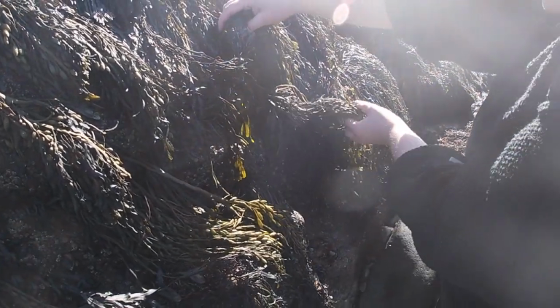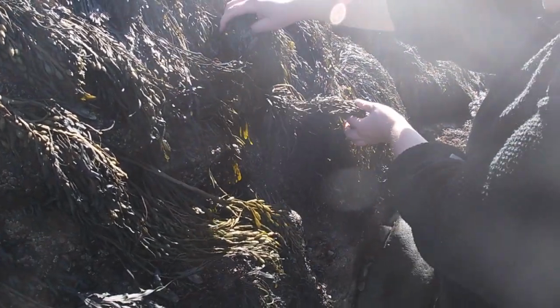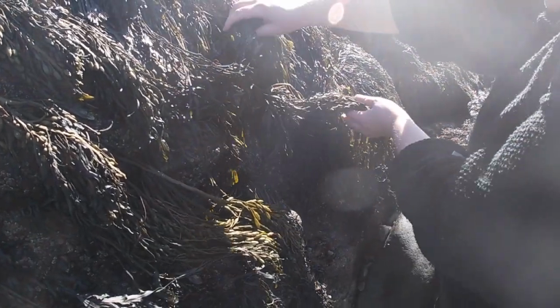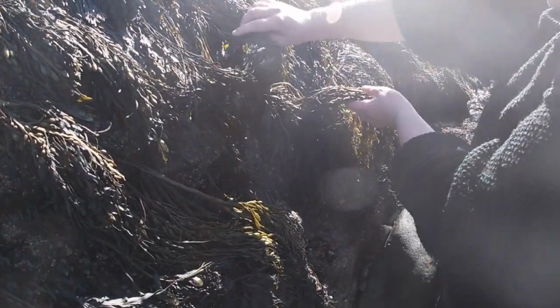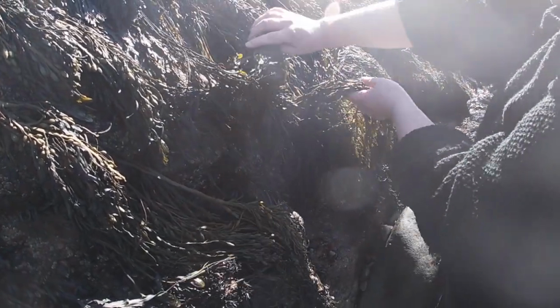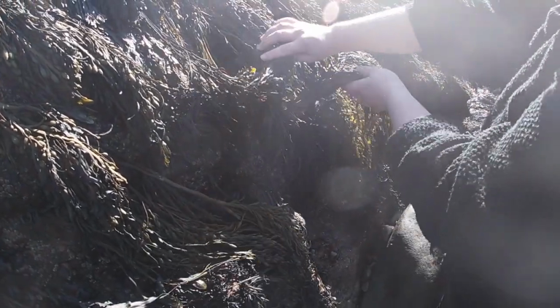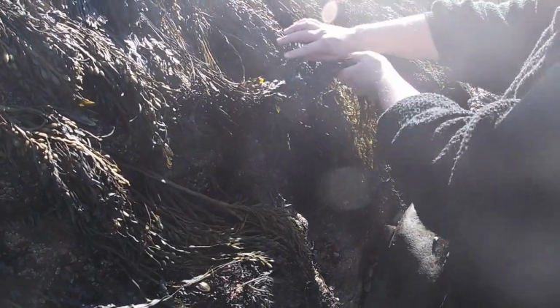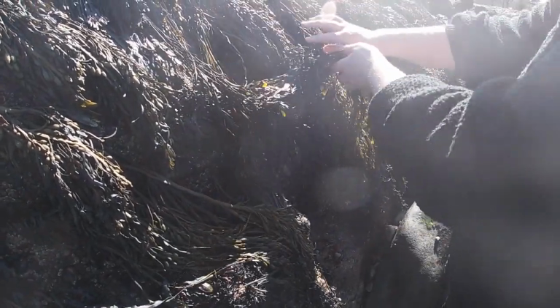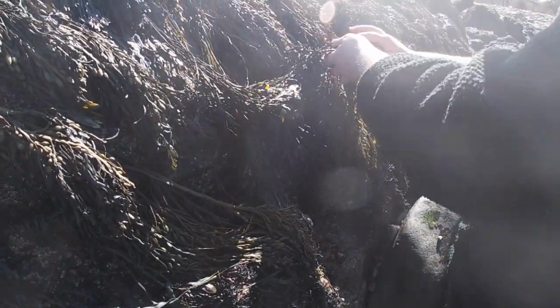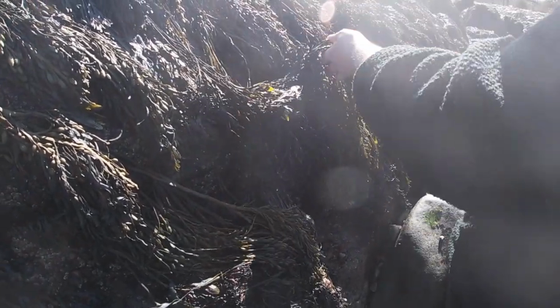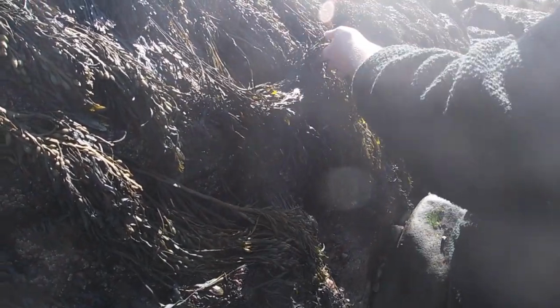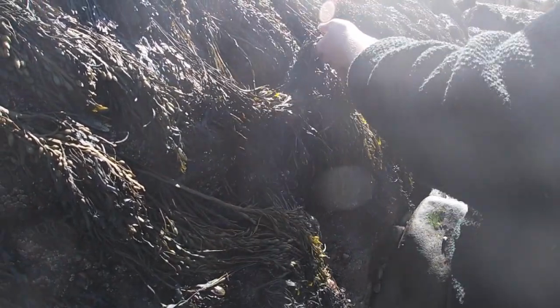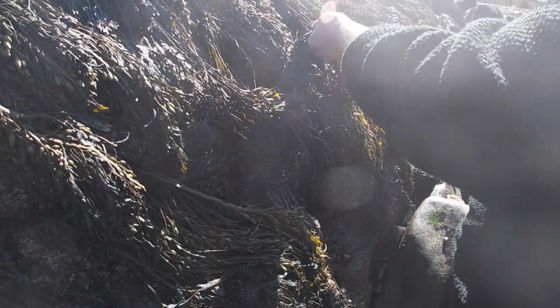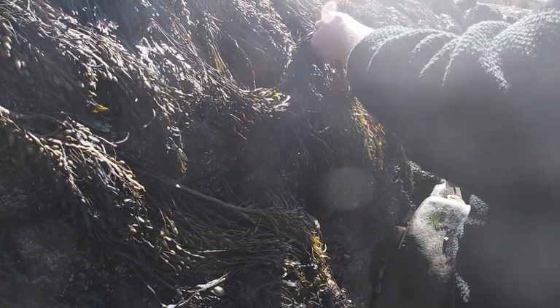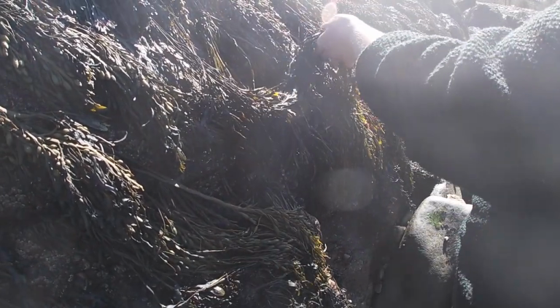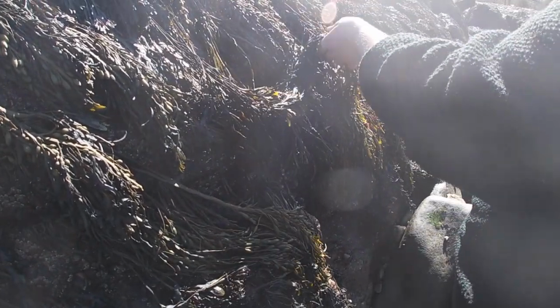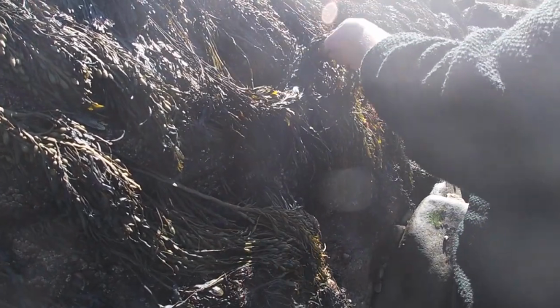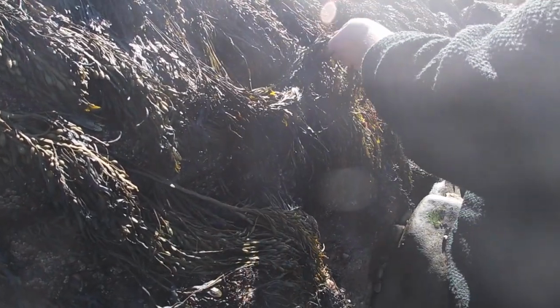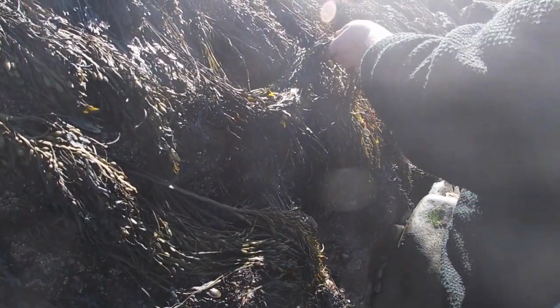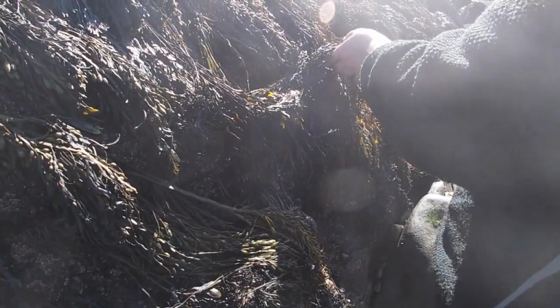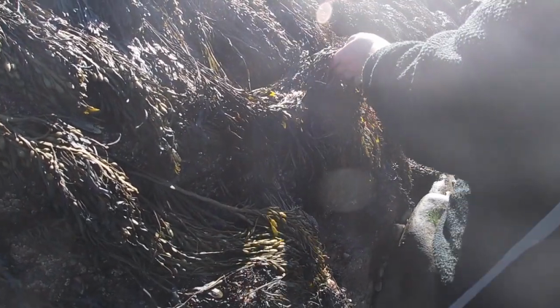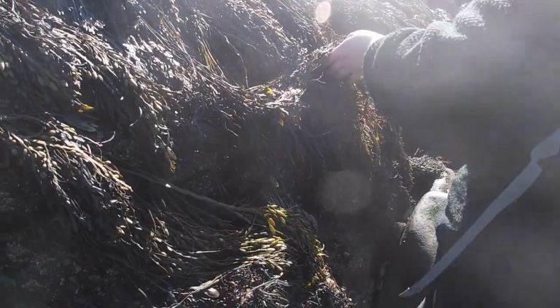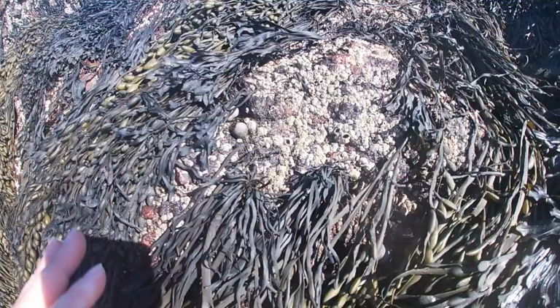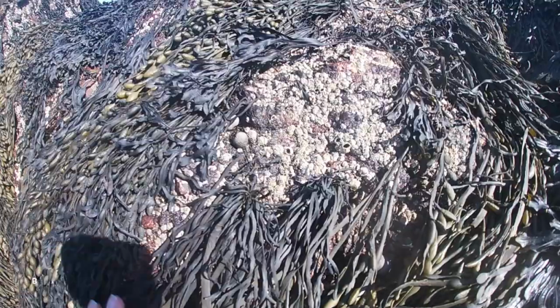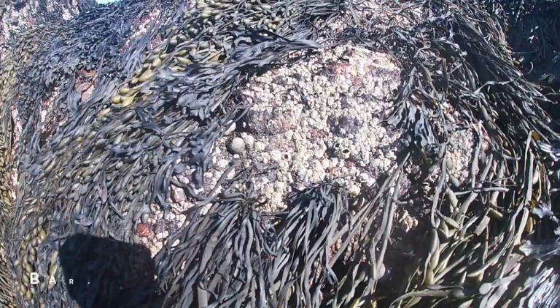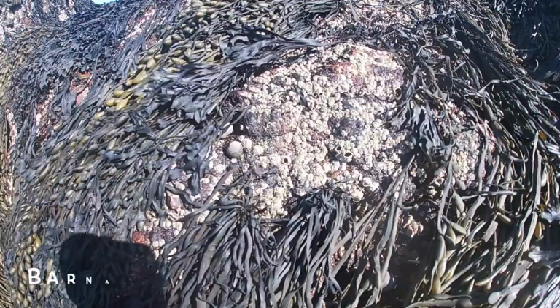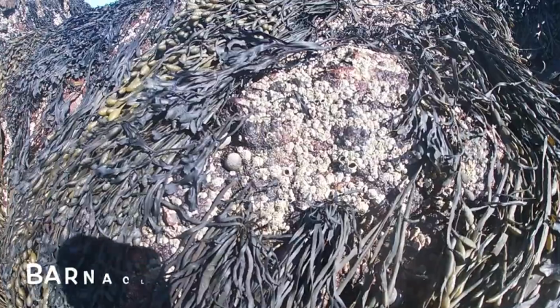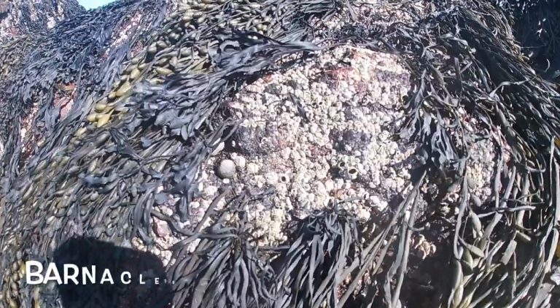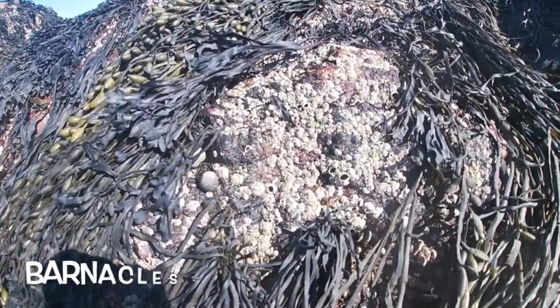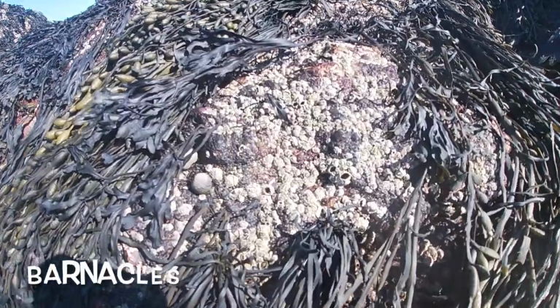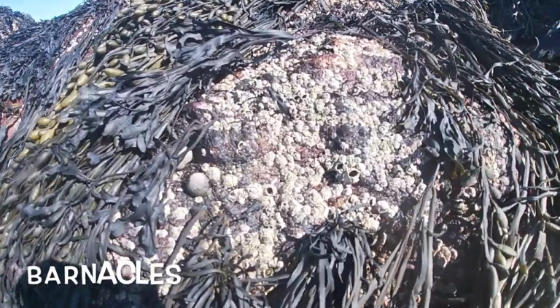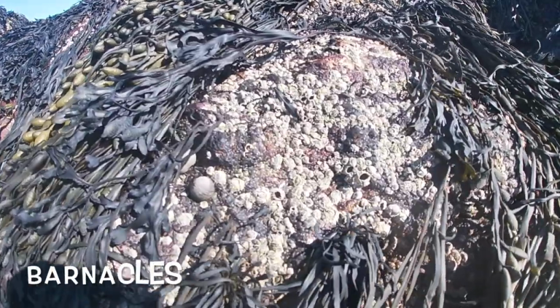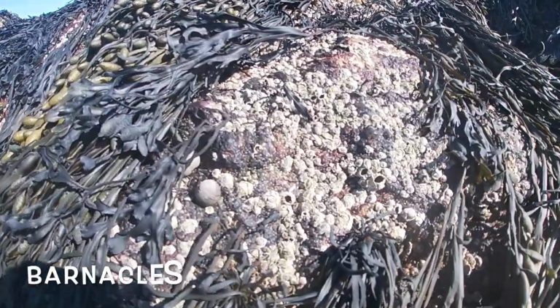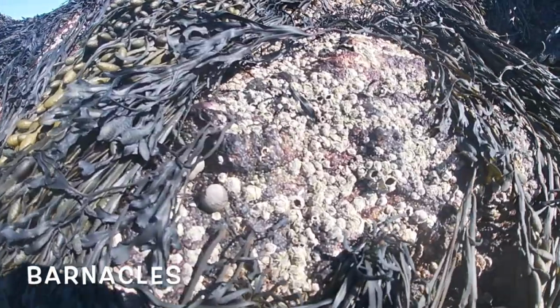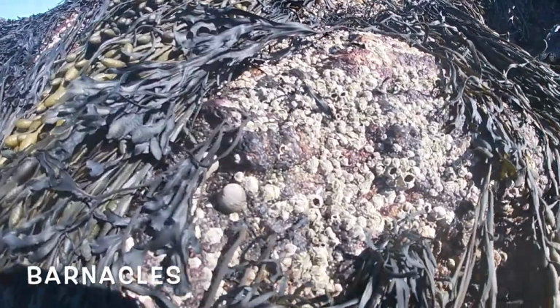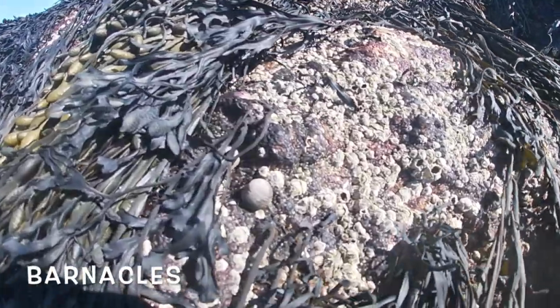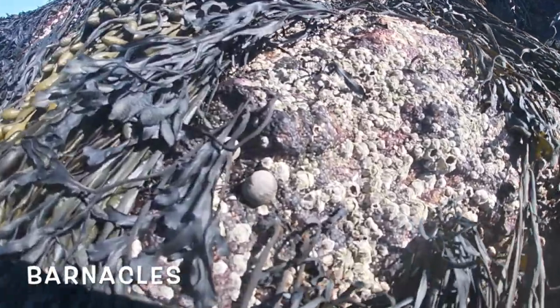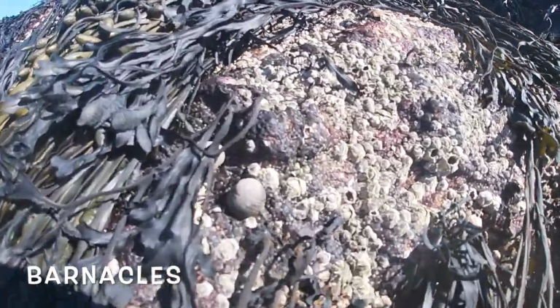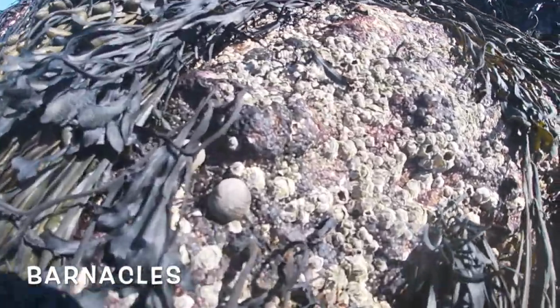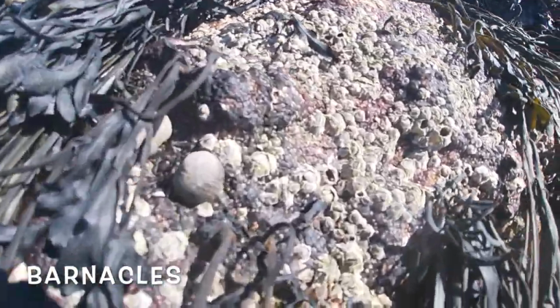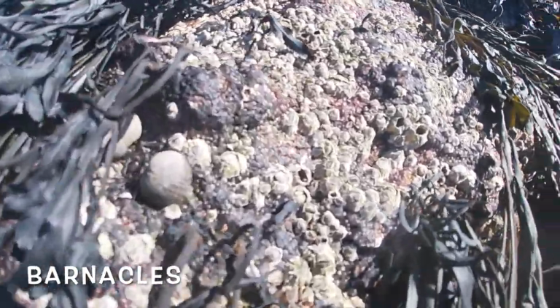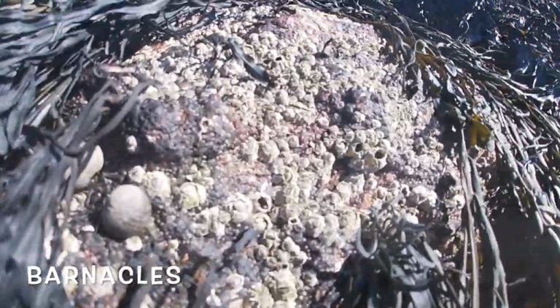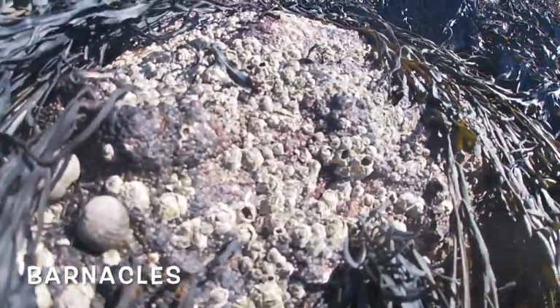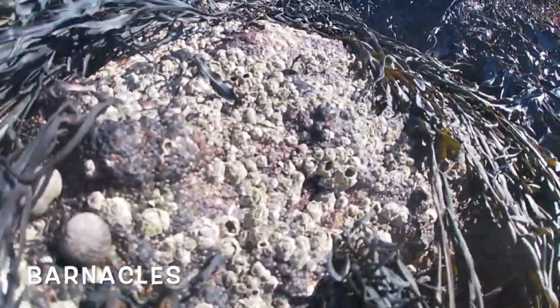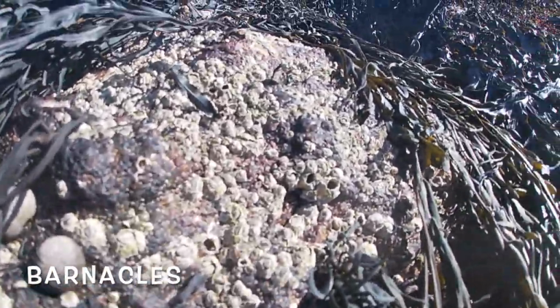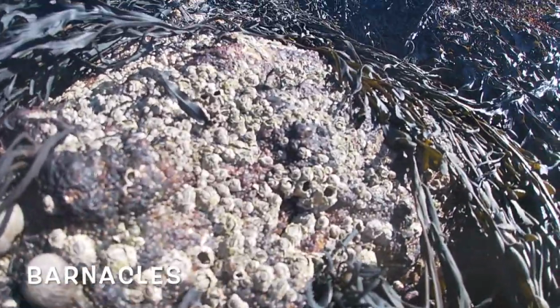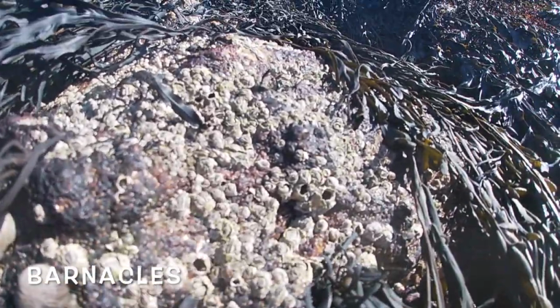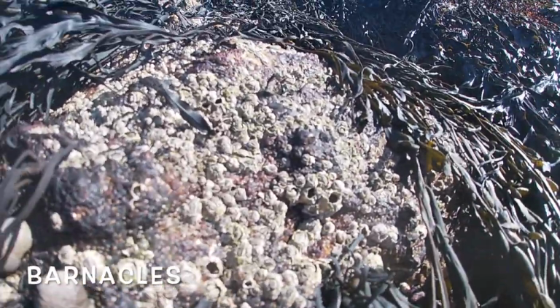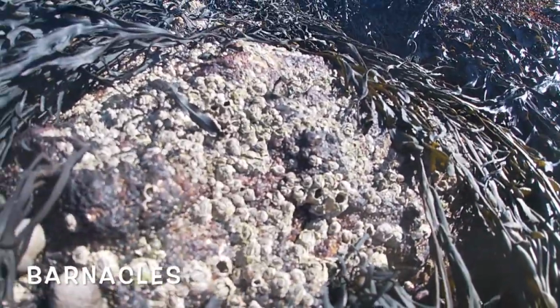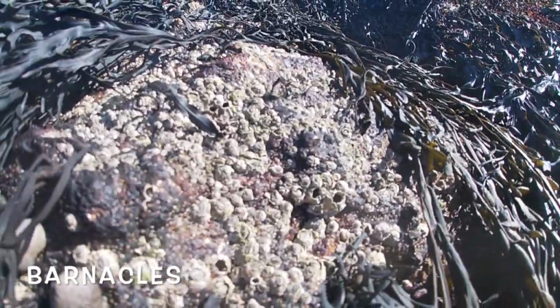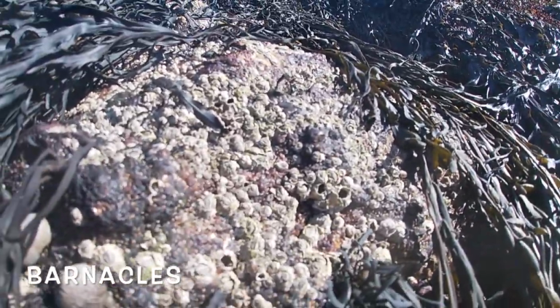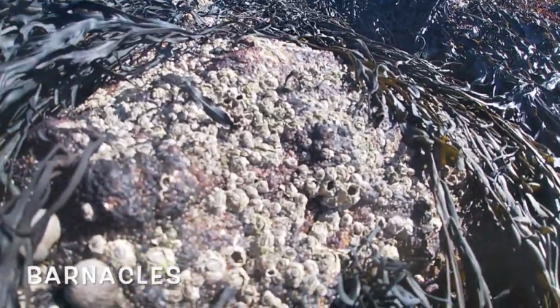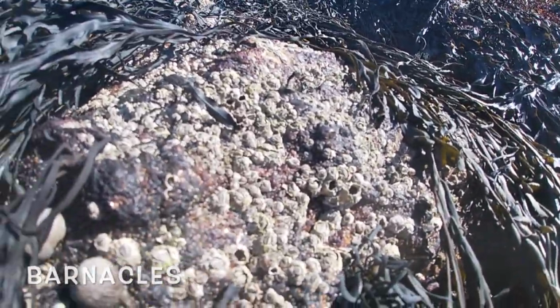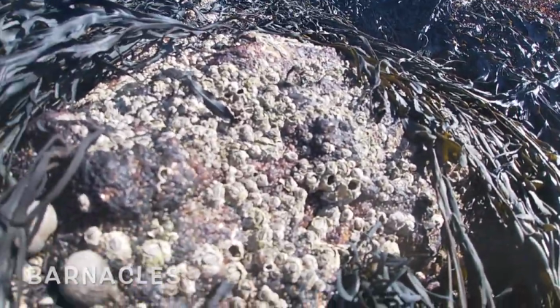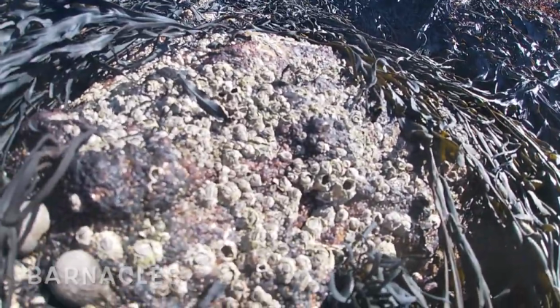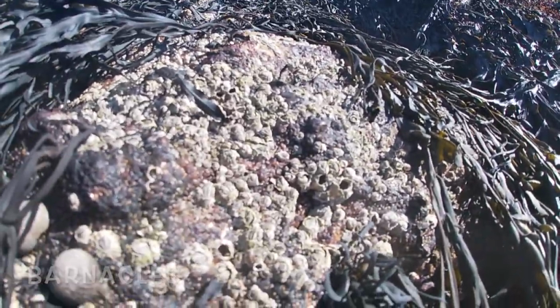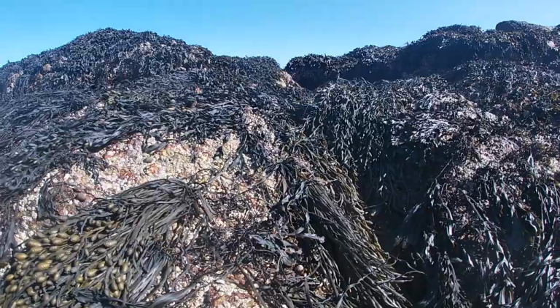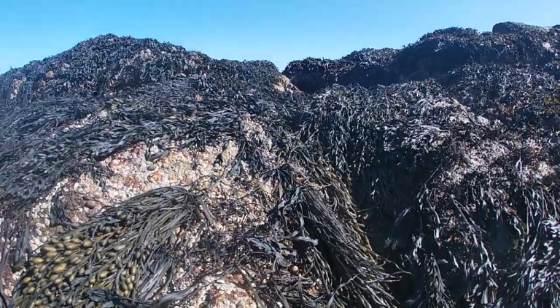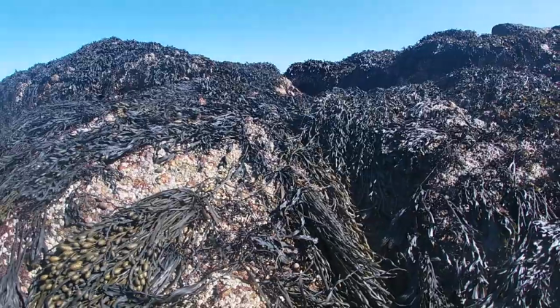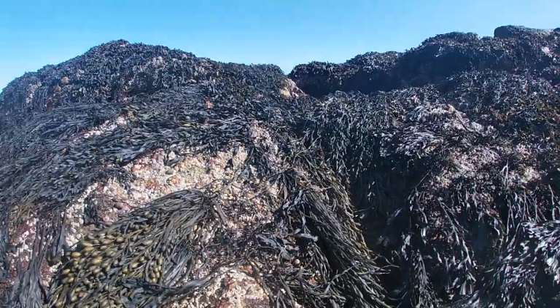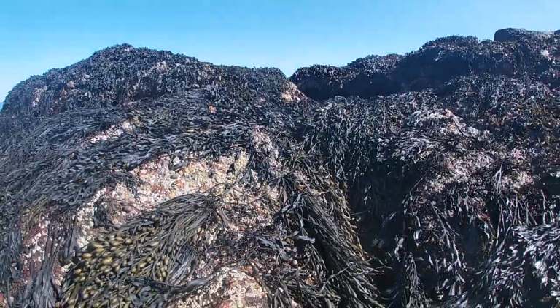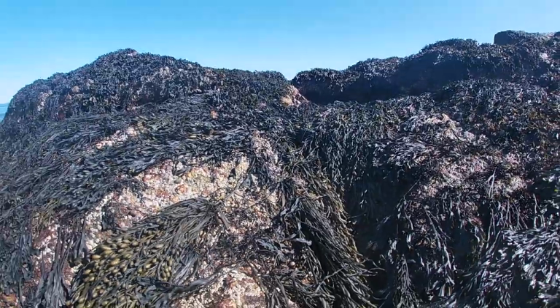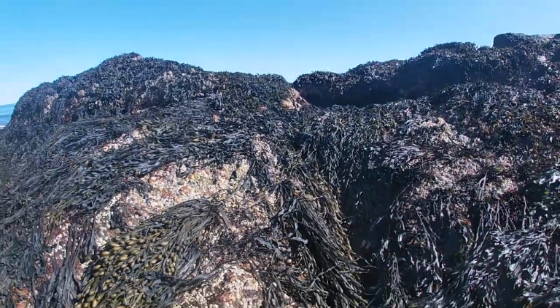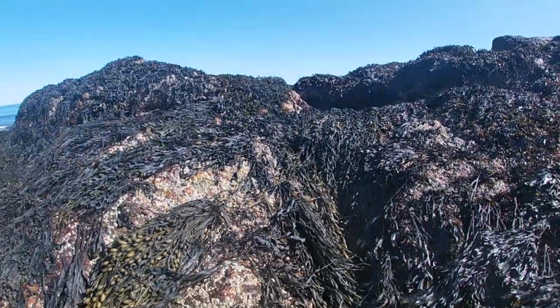The first organism that we found are barnacles. These are organisms that like to stick to rocks. They also filter feed.